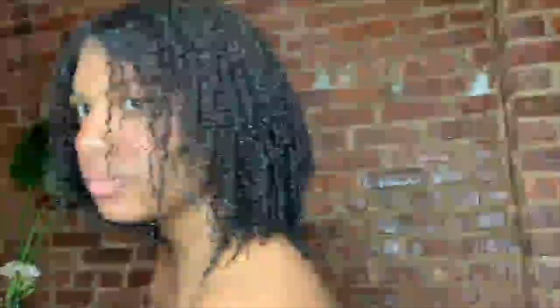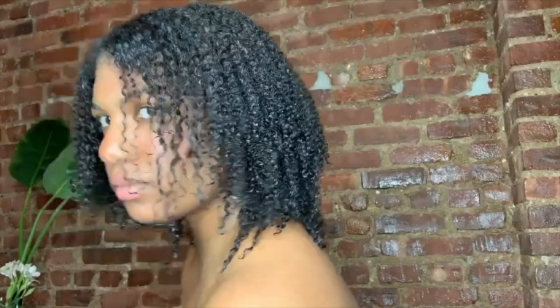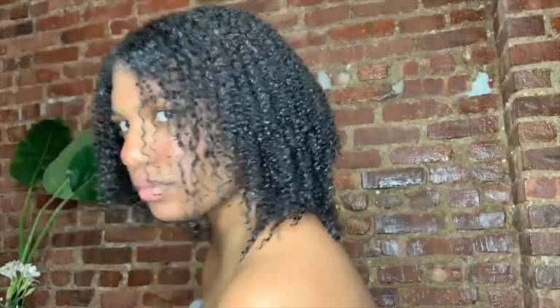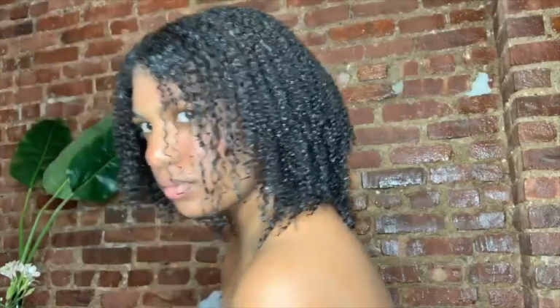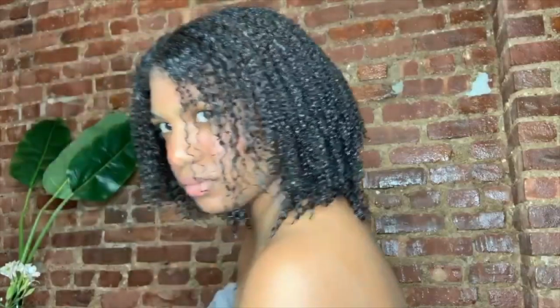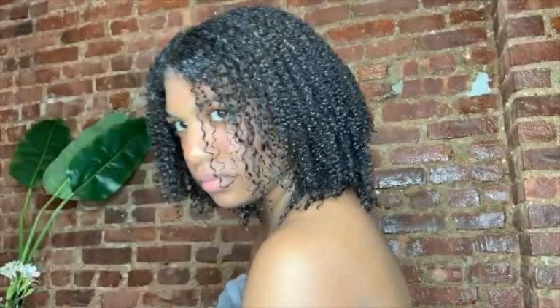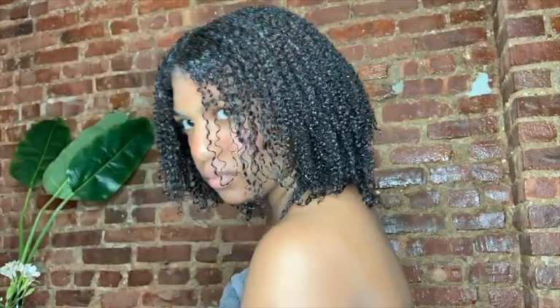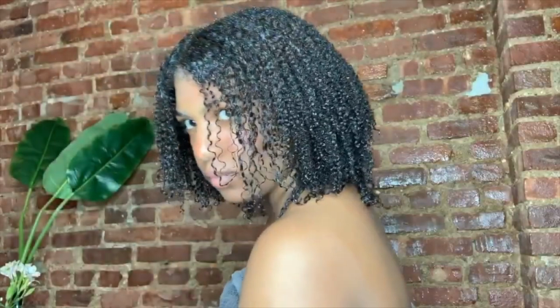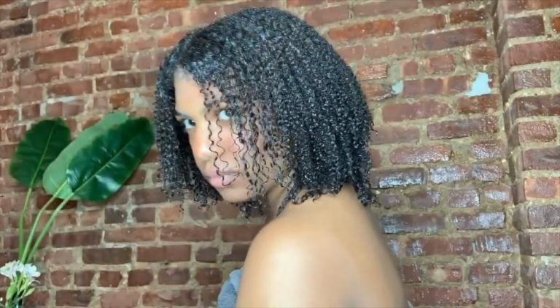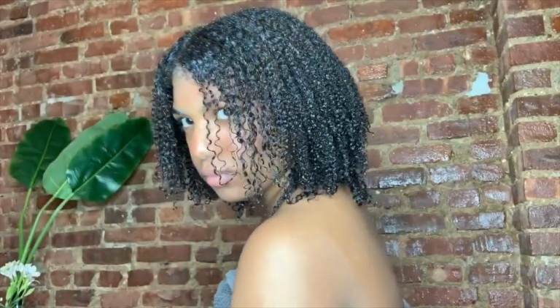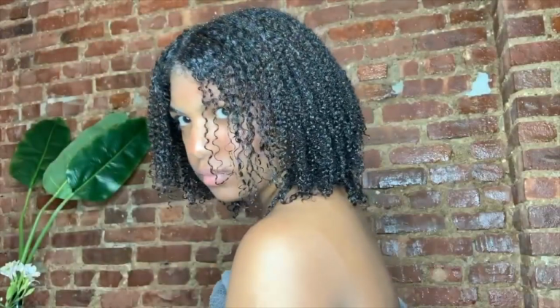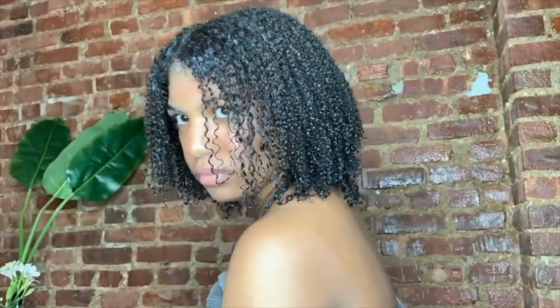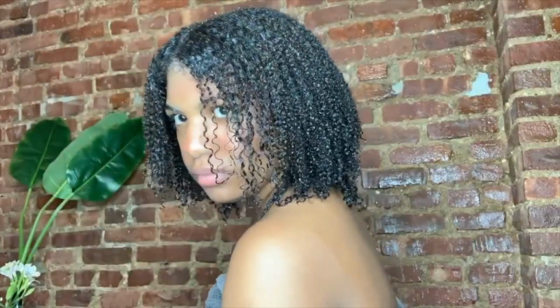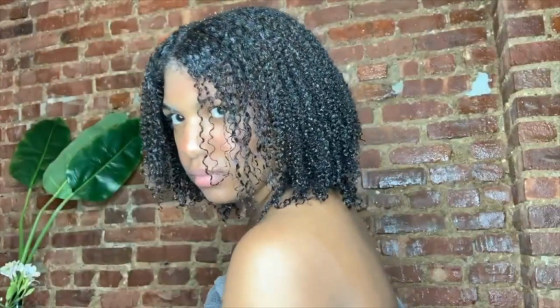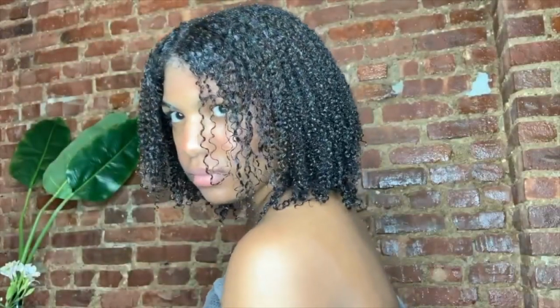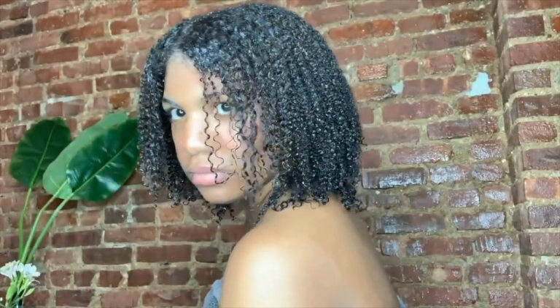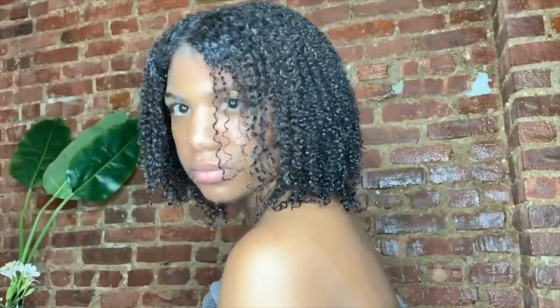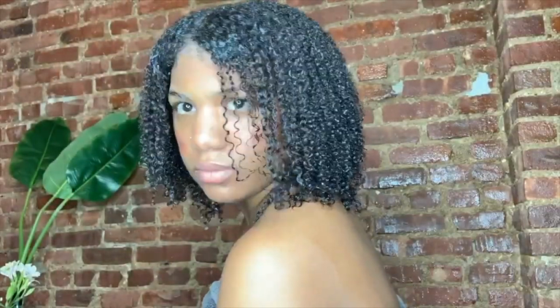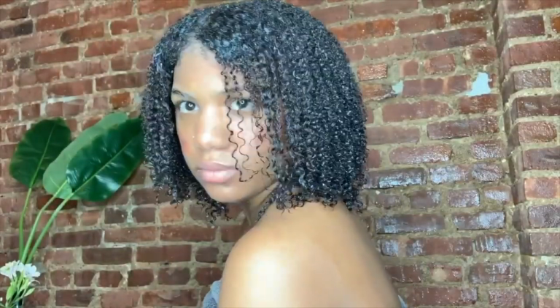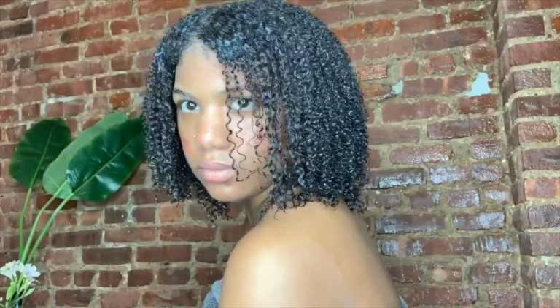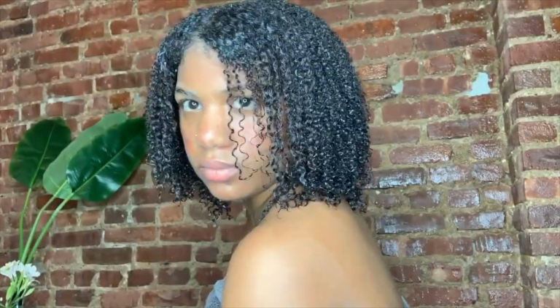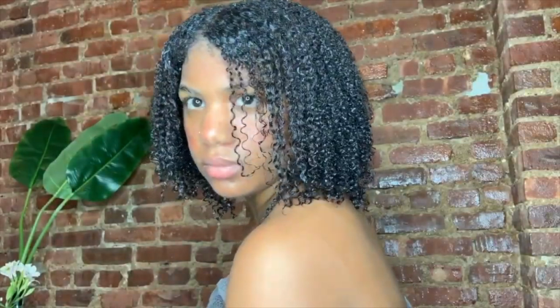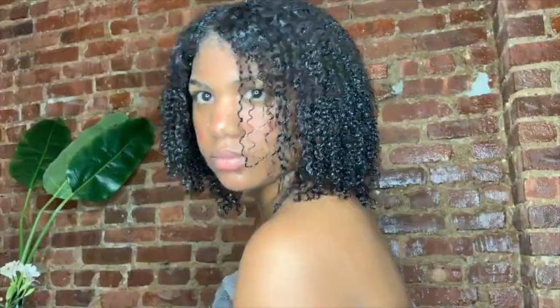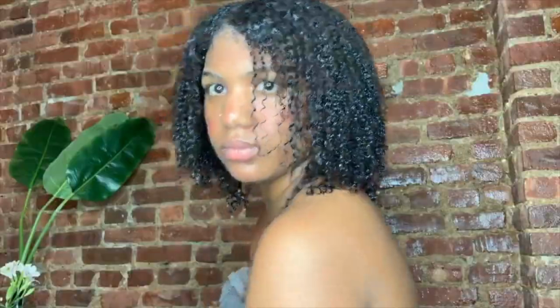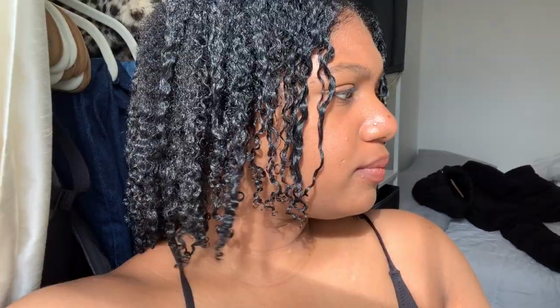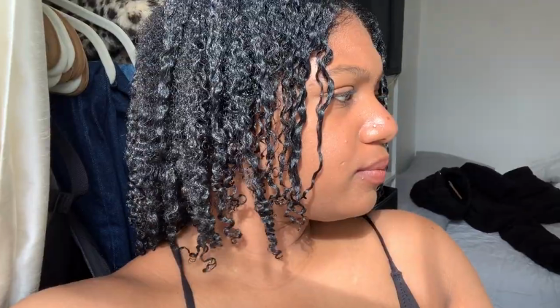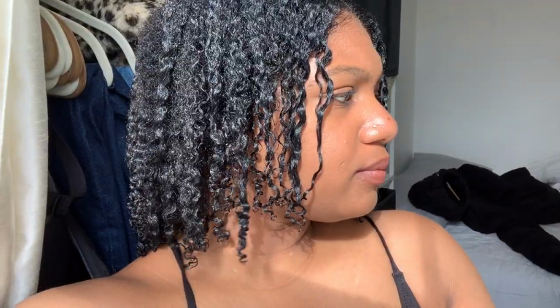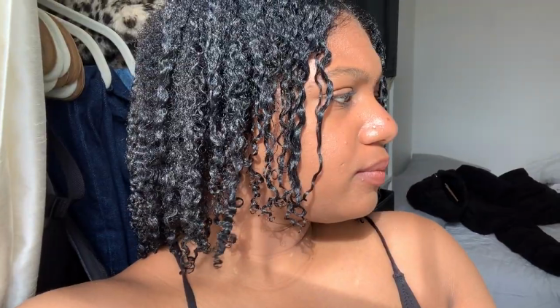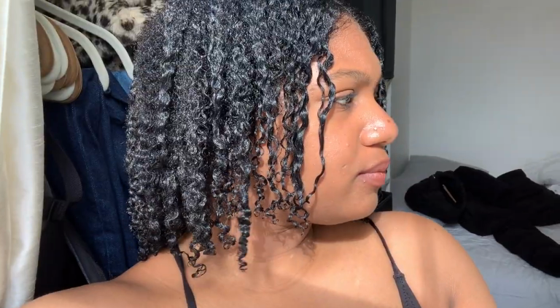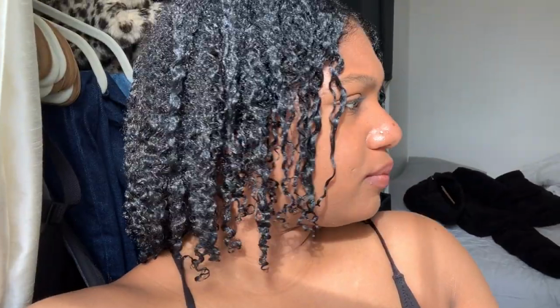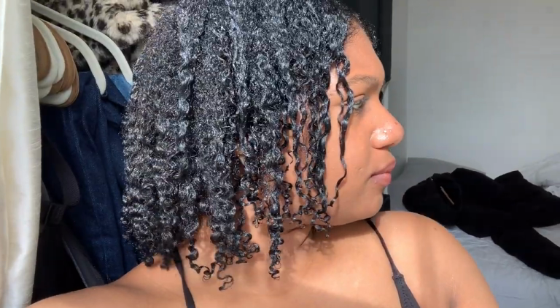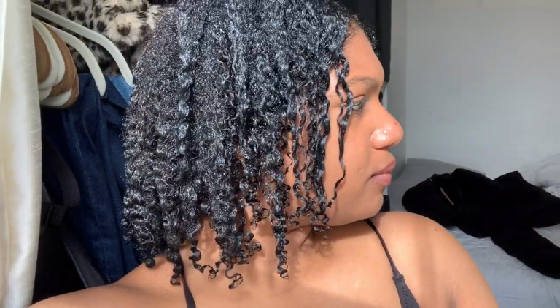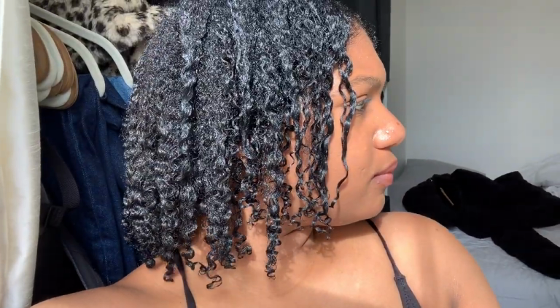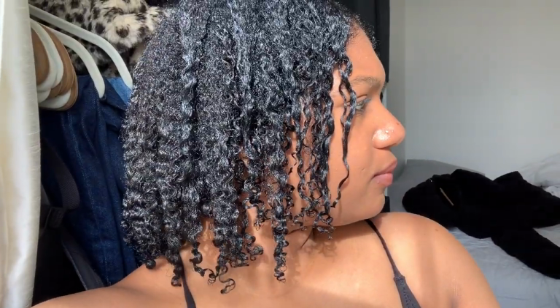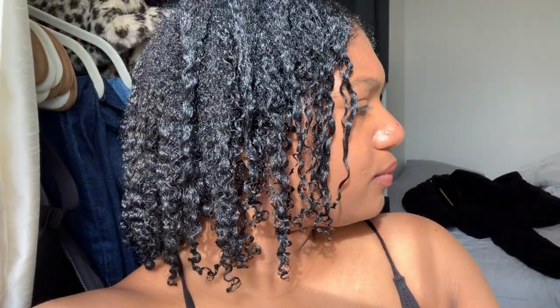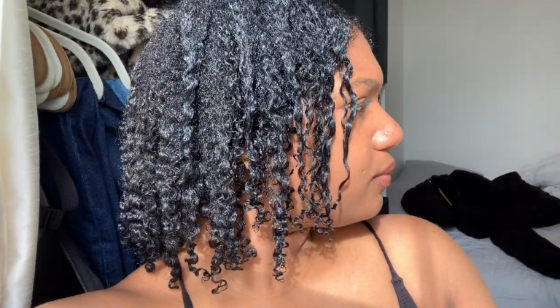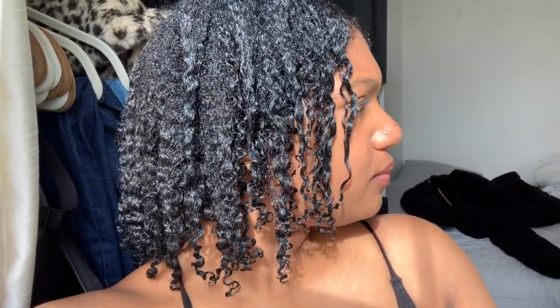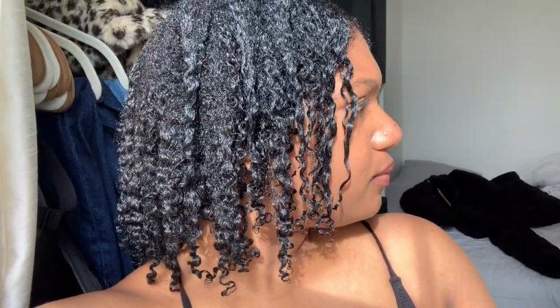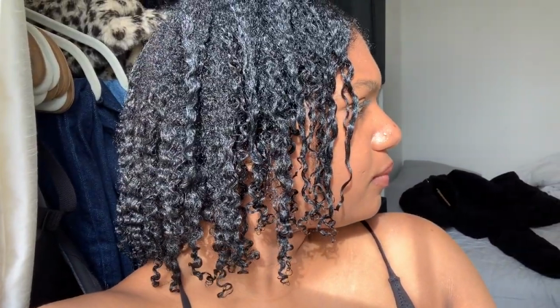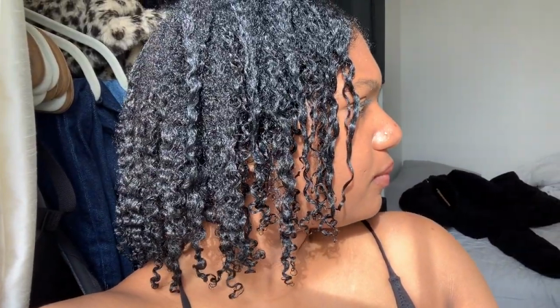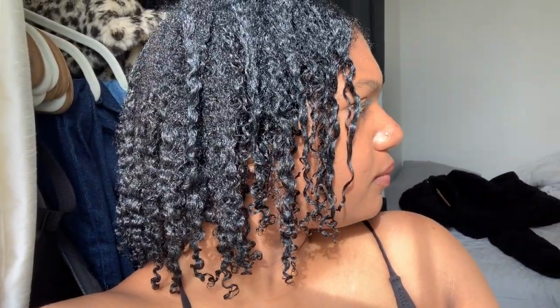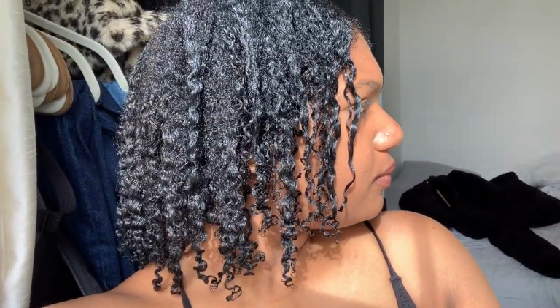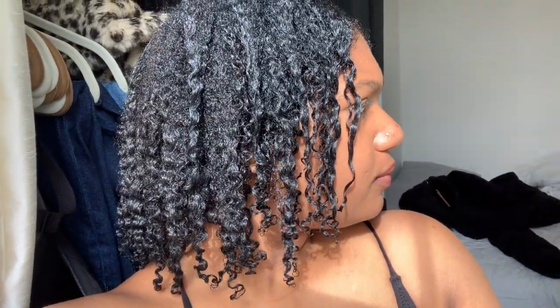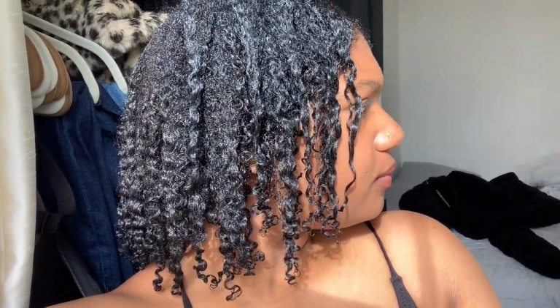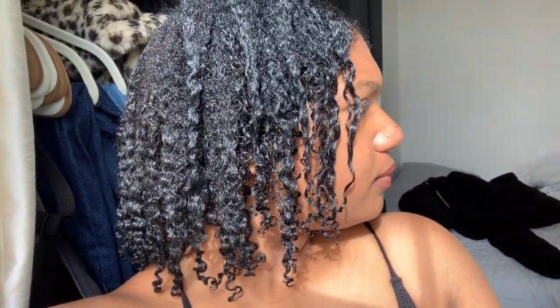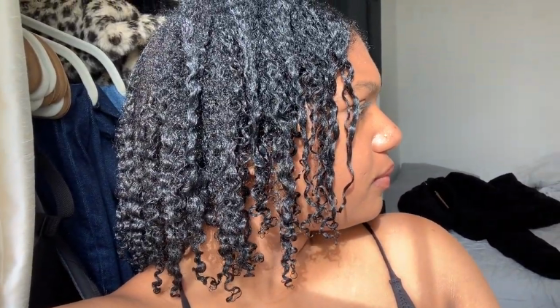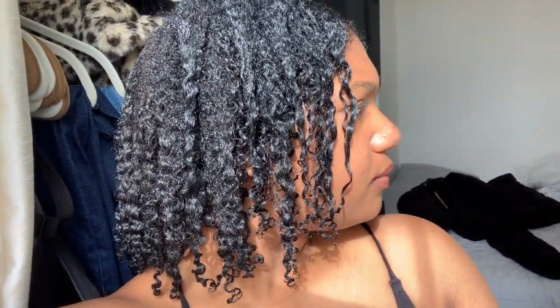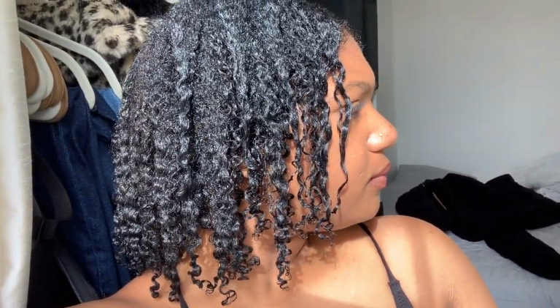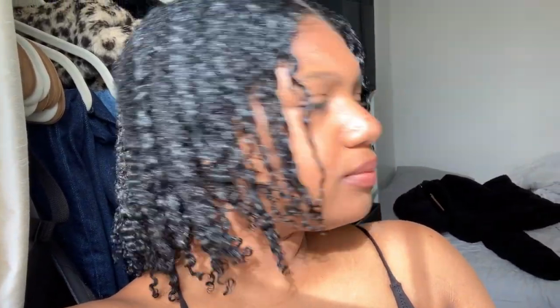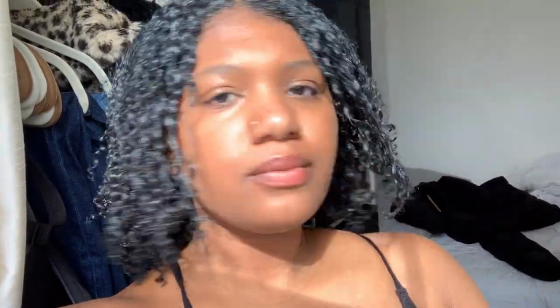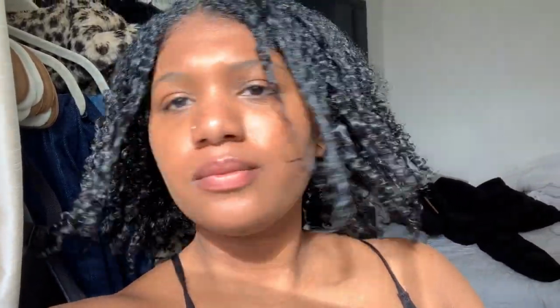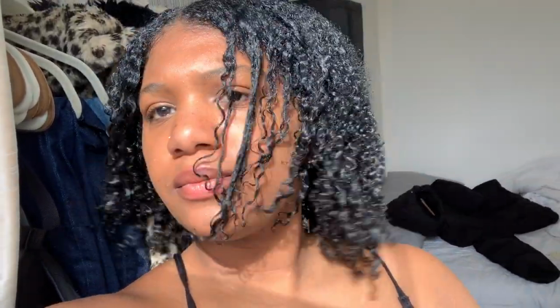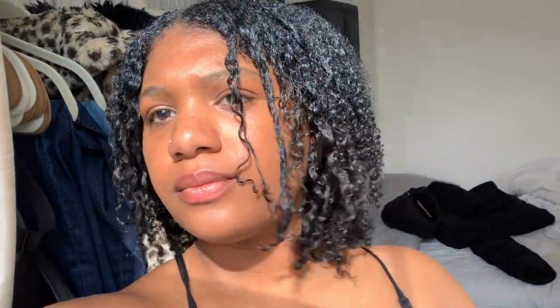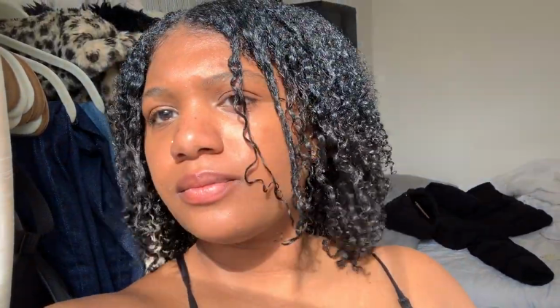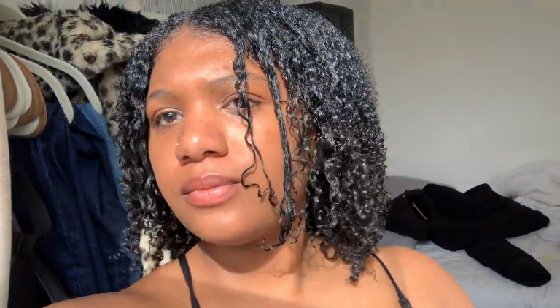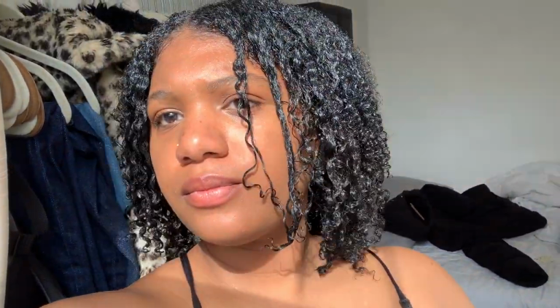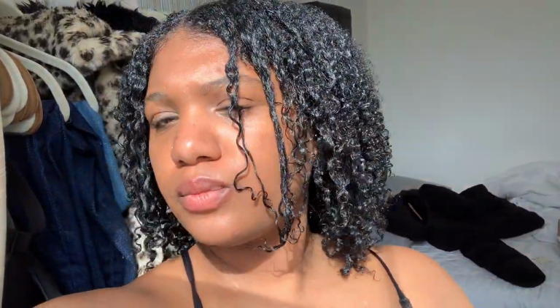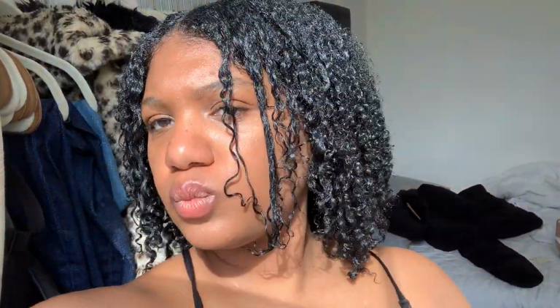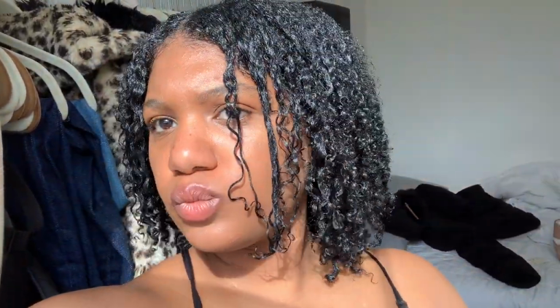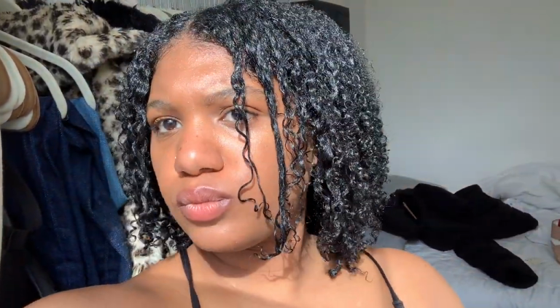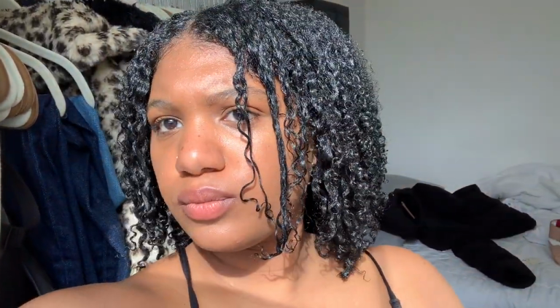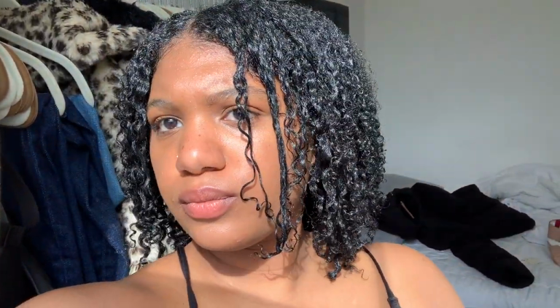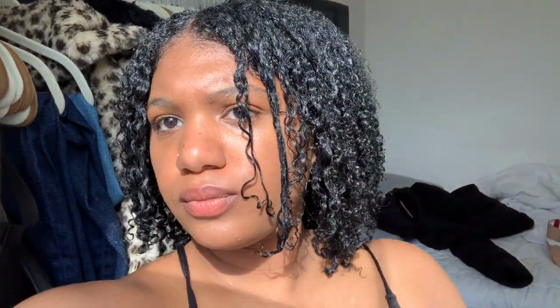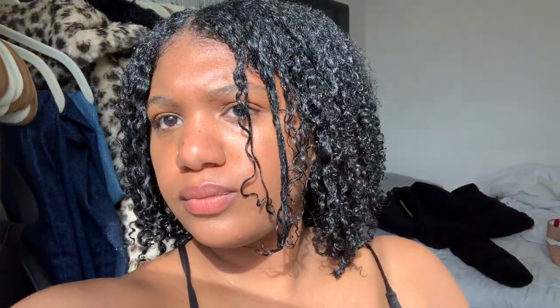This is my hair out of the shower with no product. Here I've applied some gel to take advantage of that curl definition, since I do have type 4 hair.